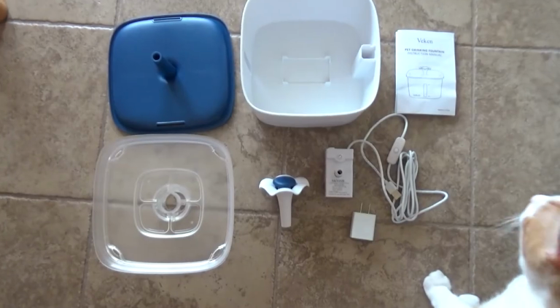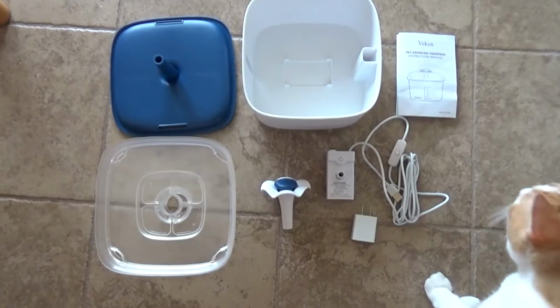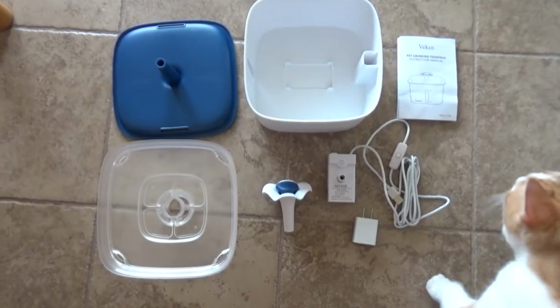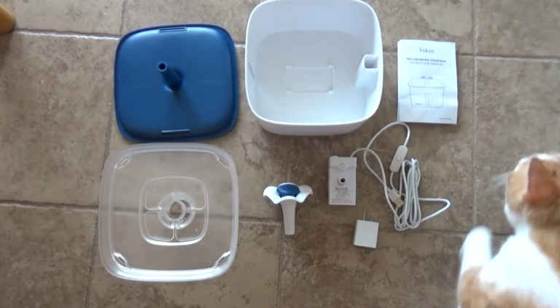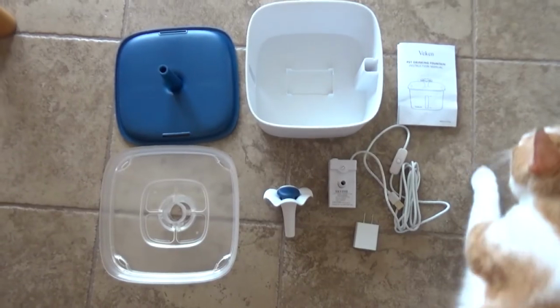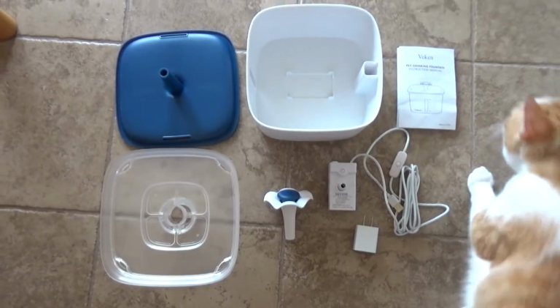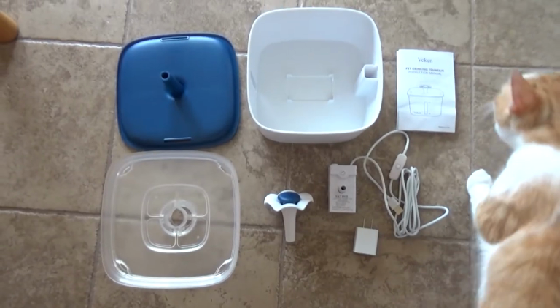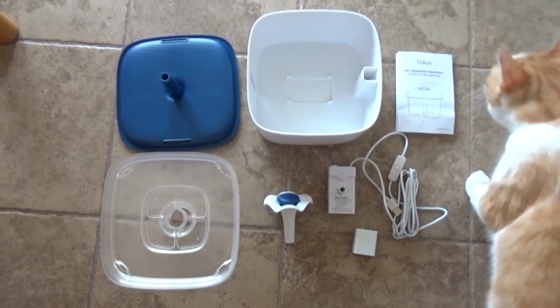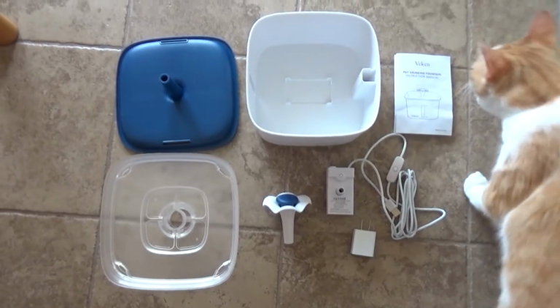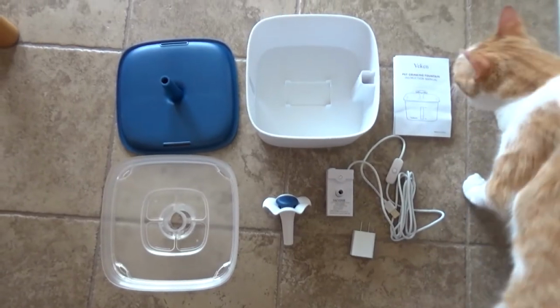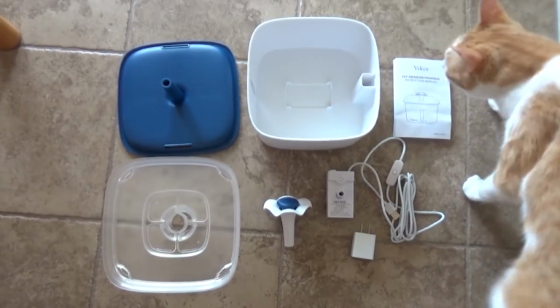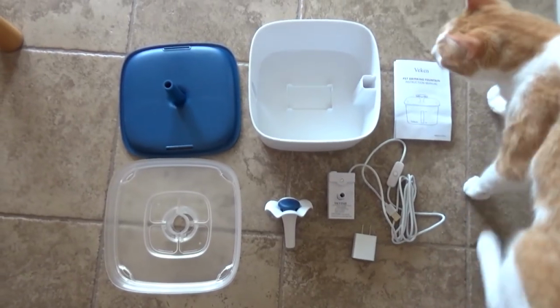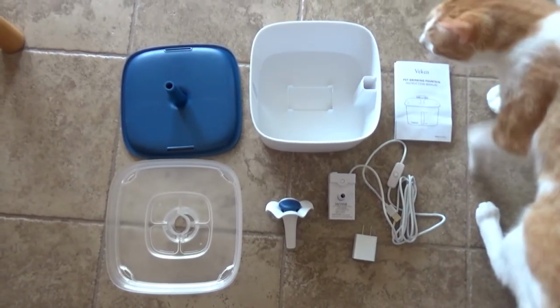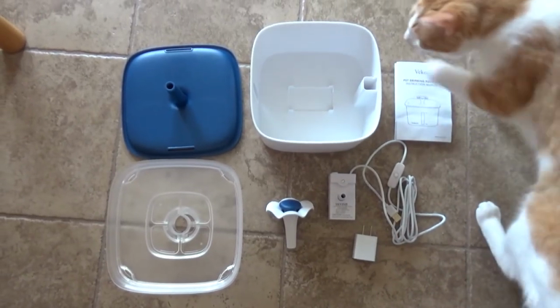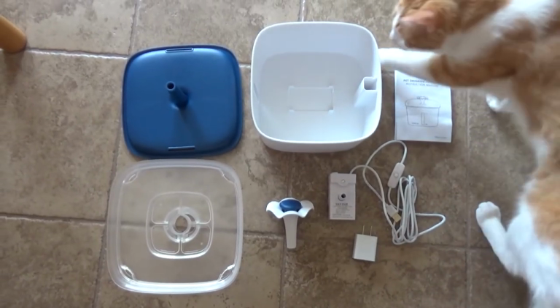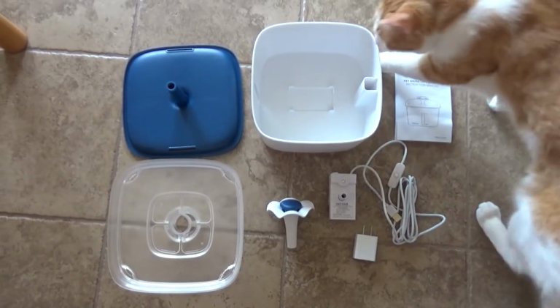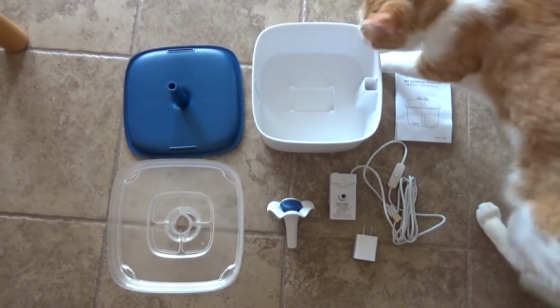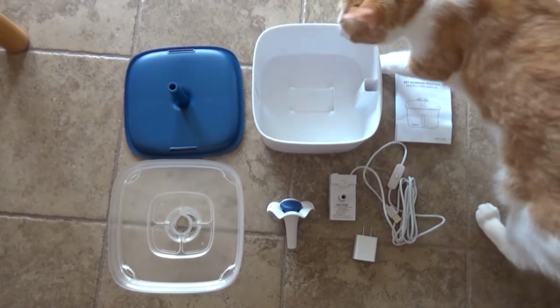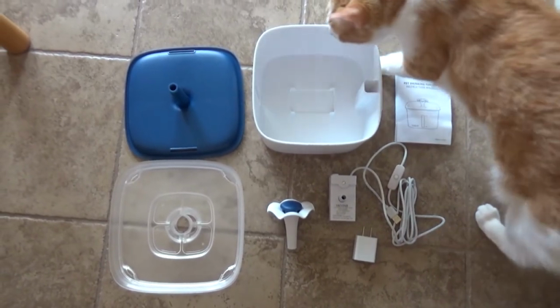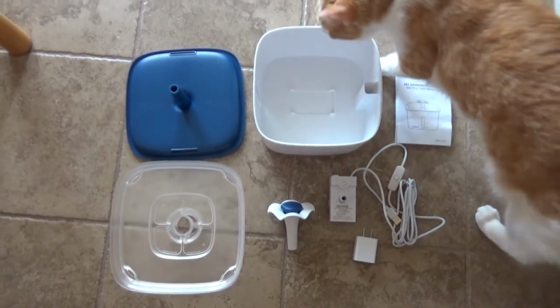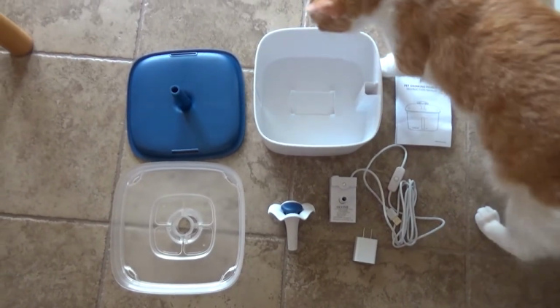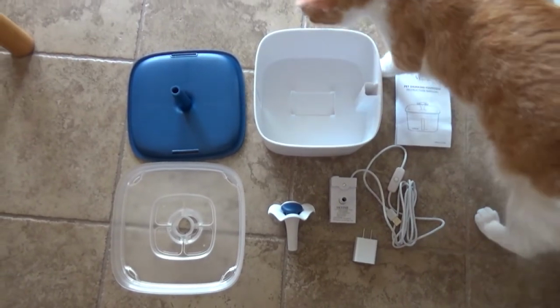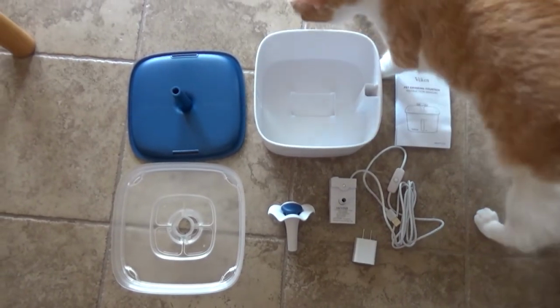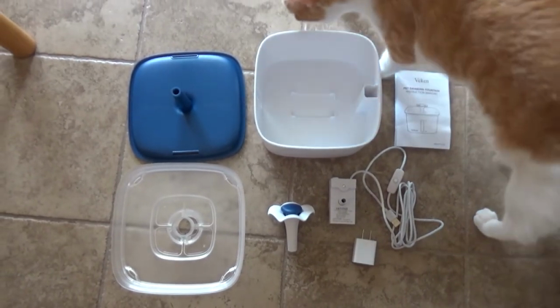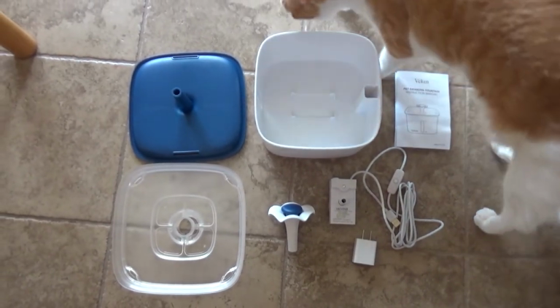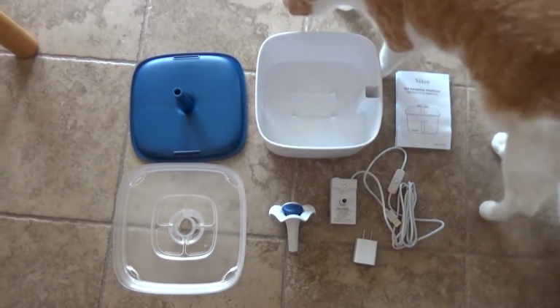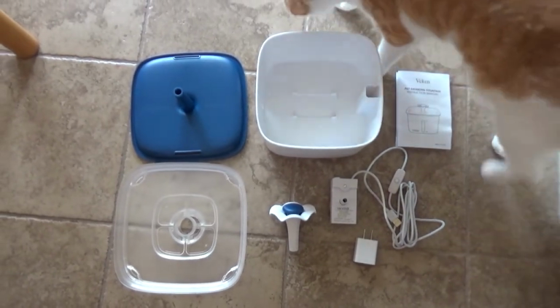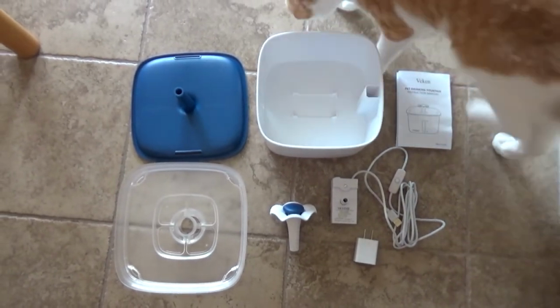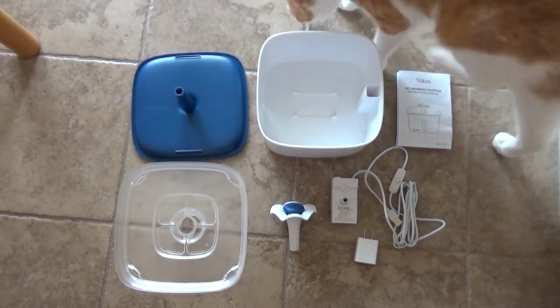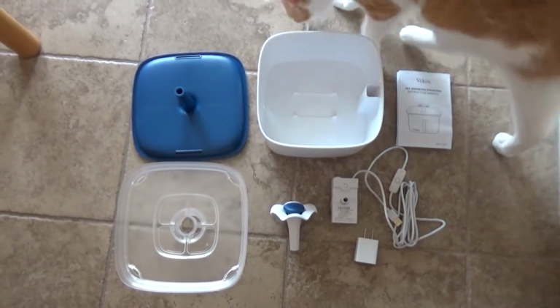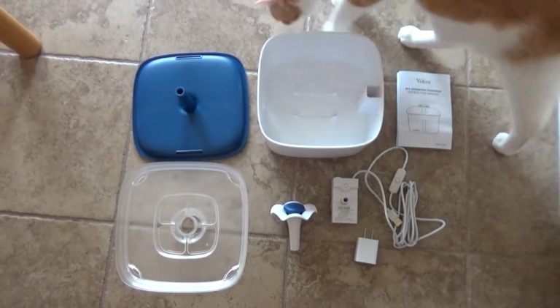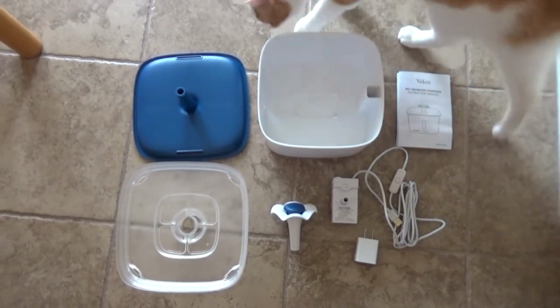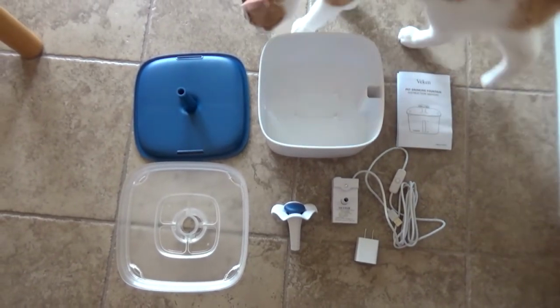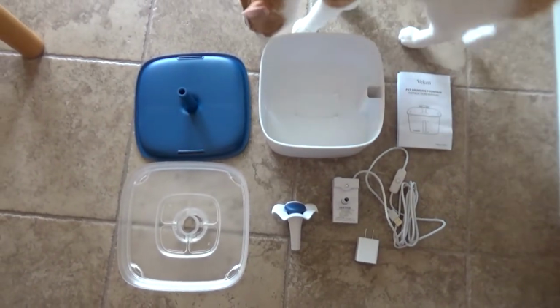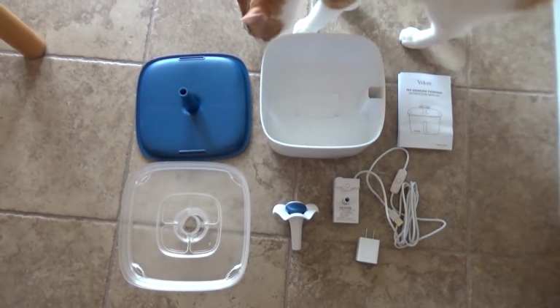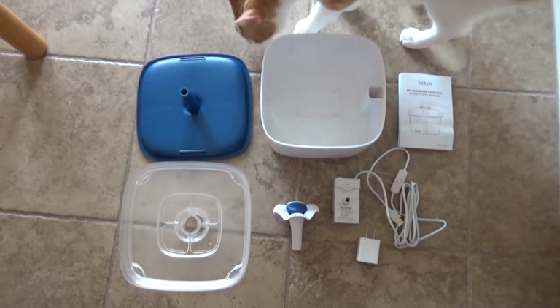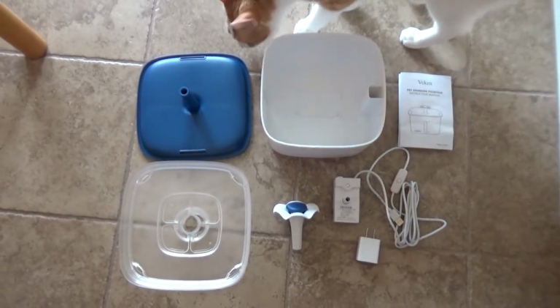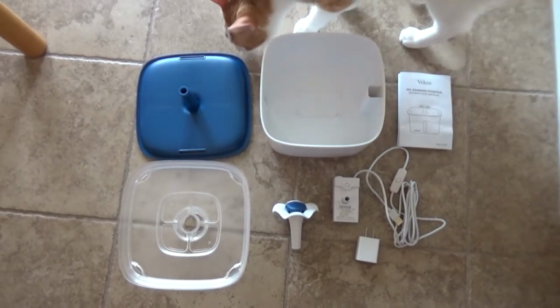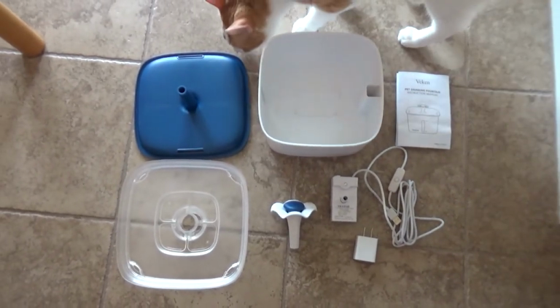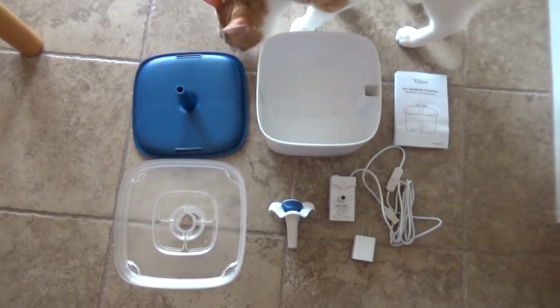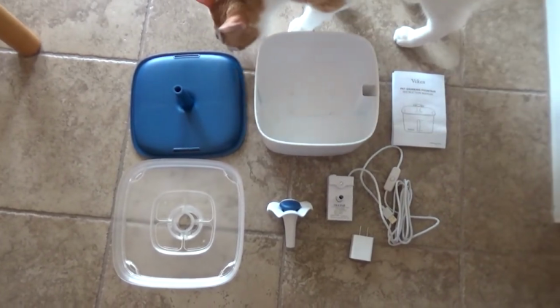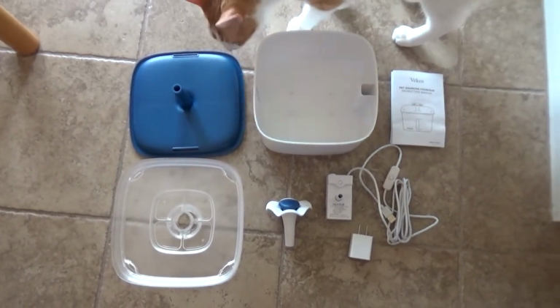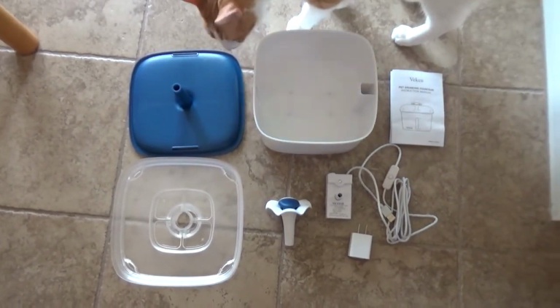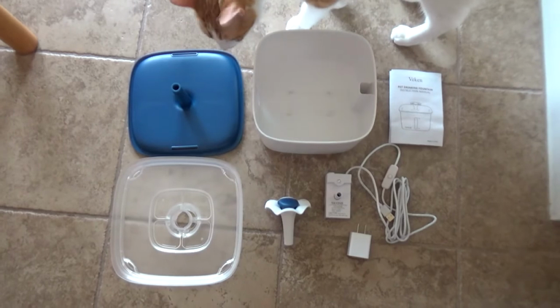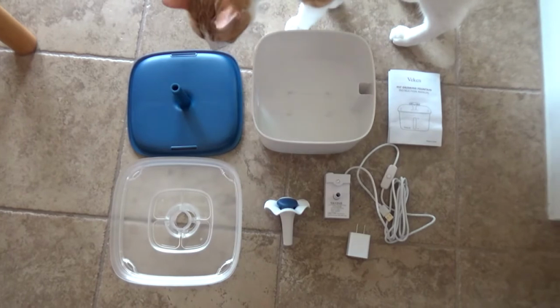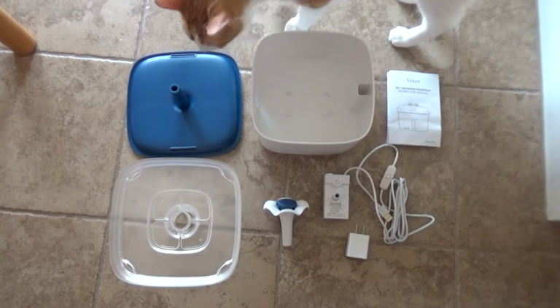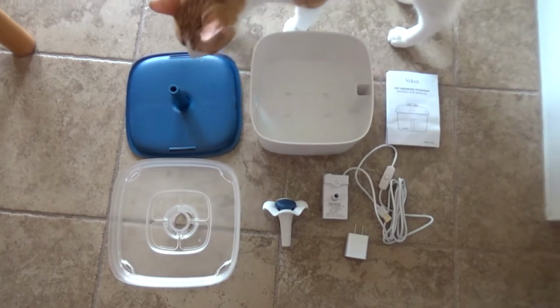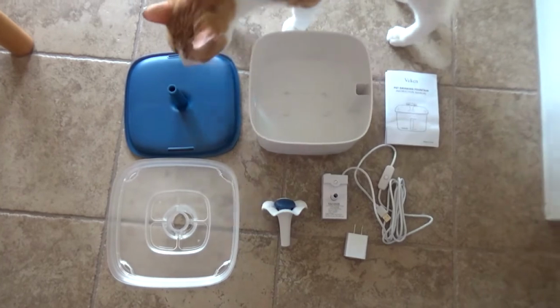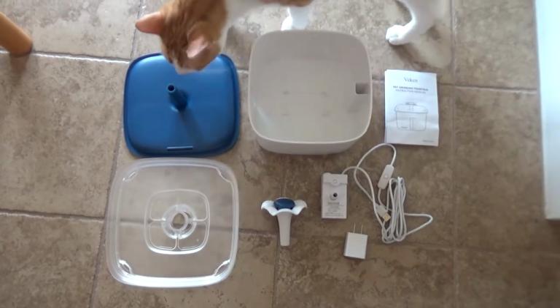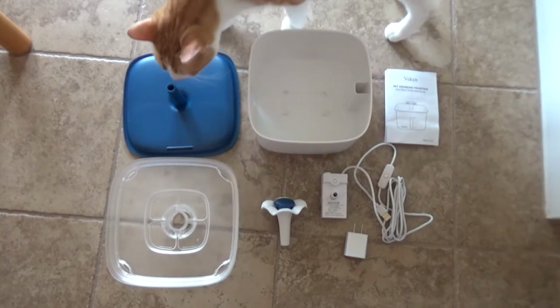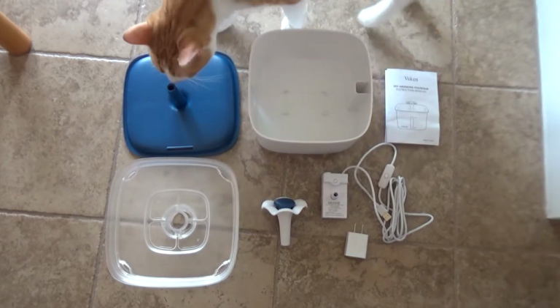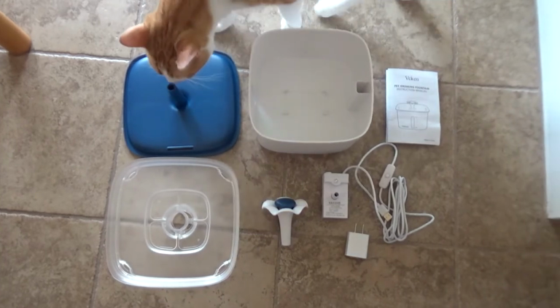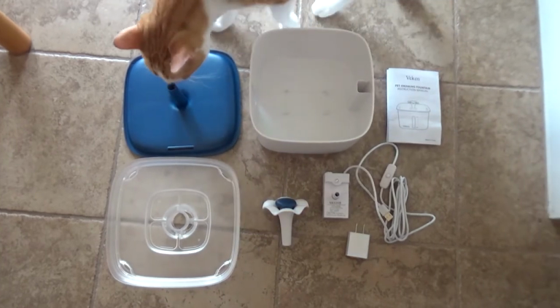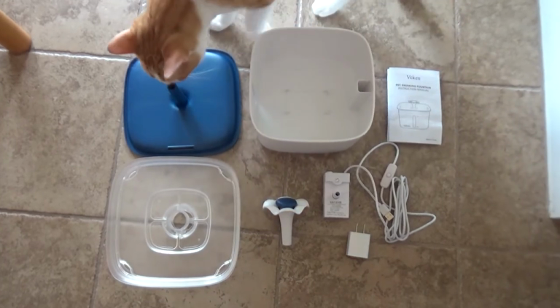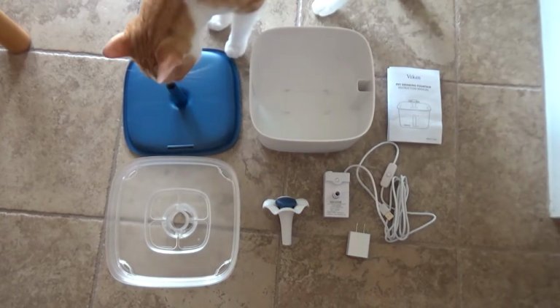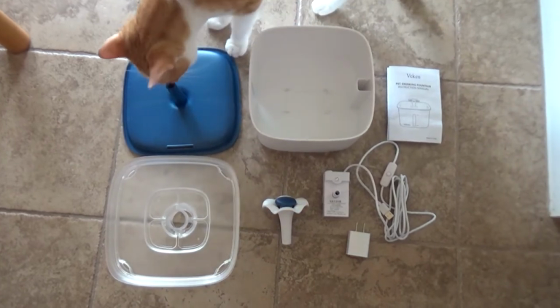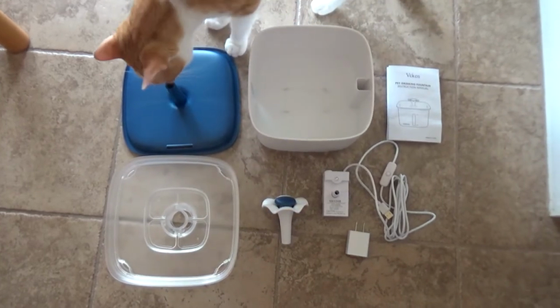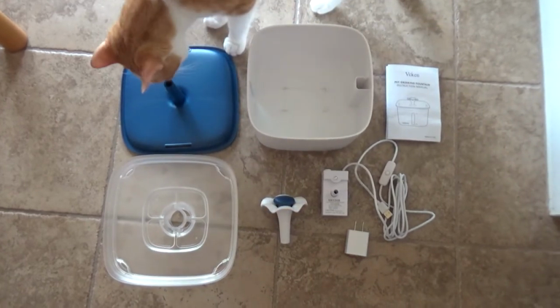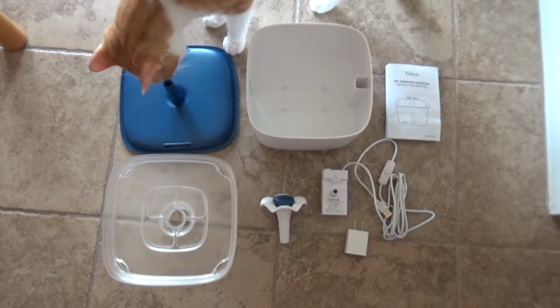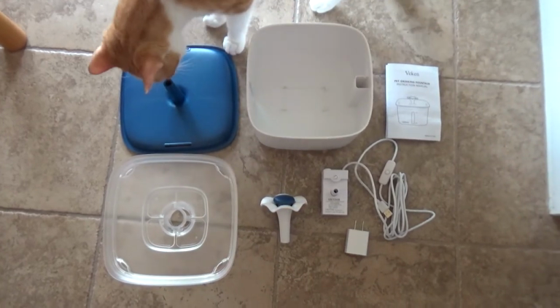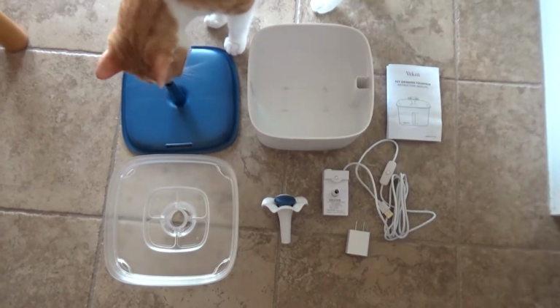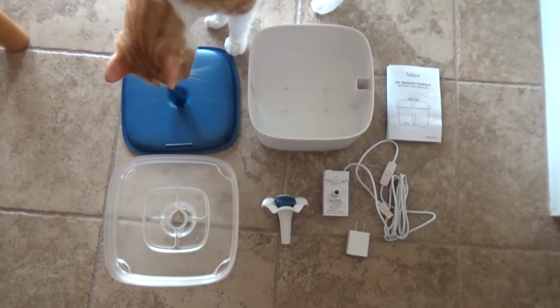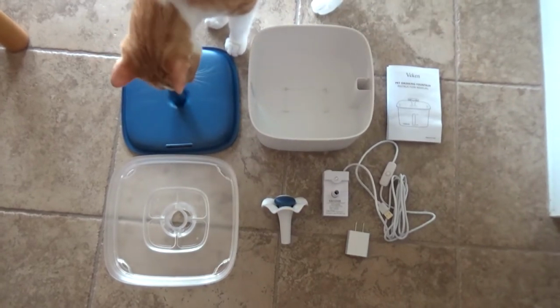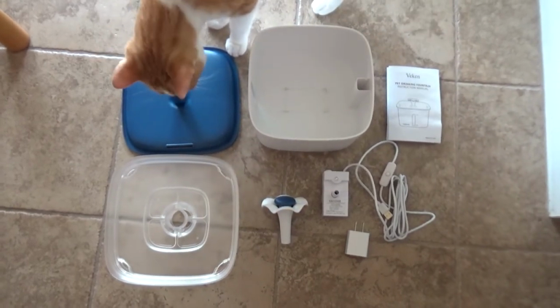Hi, in today's video I want to give you a short review and a couple of close-ups of this cool pet drinking fountain.